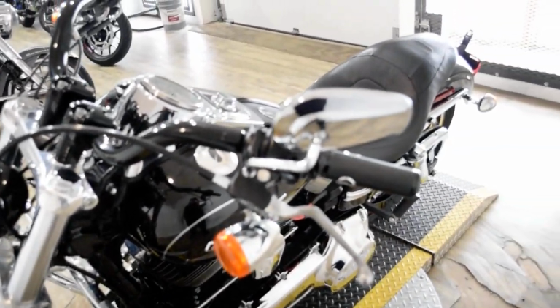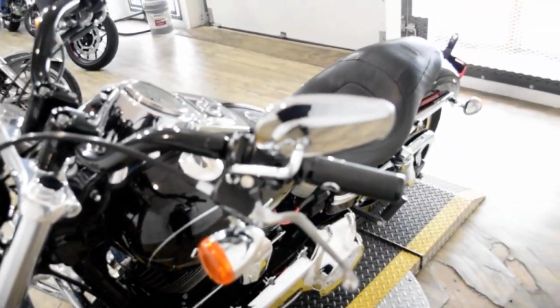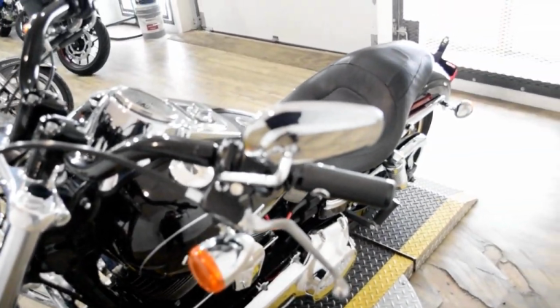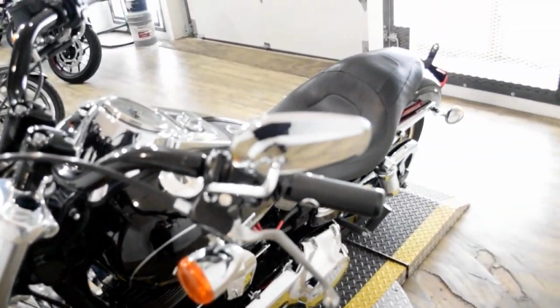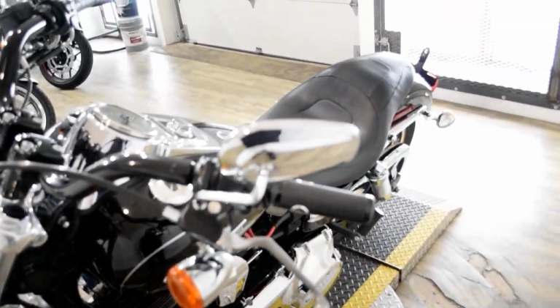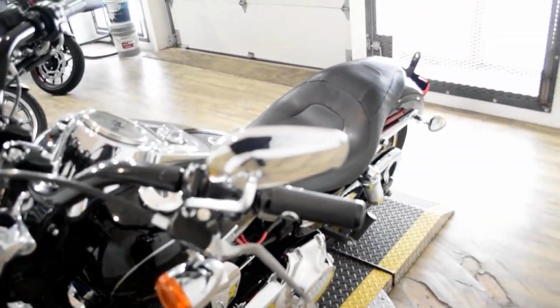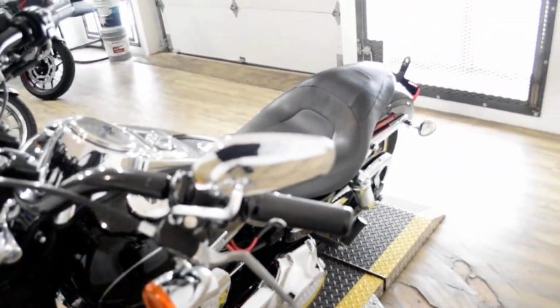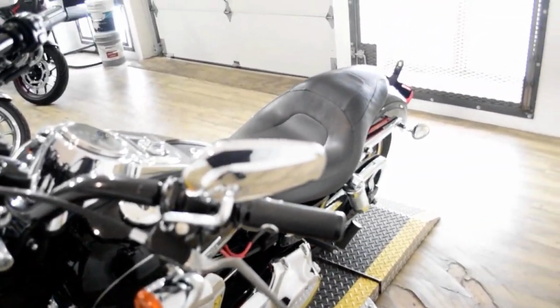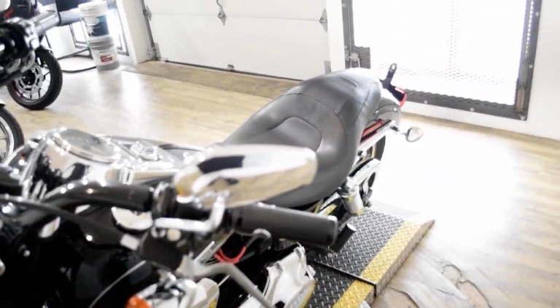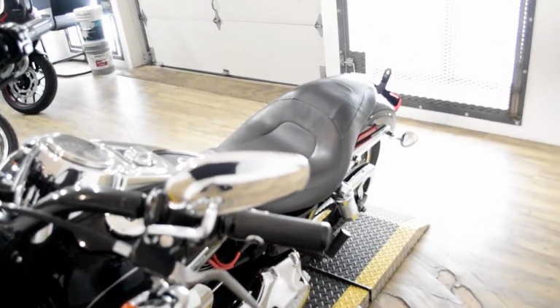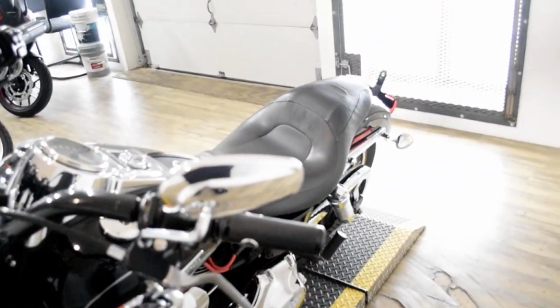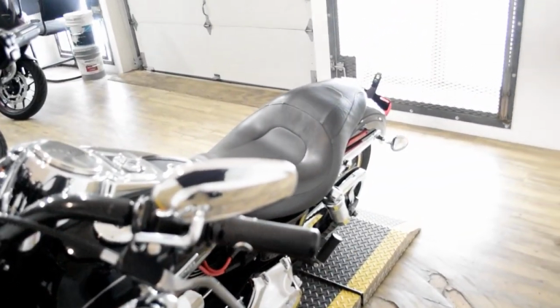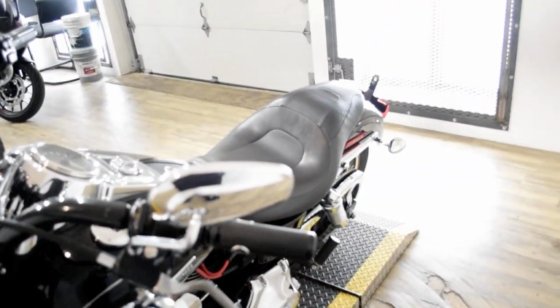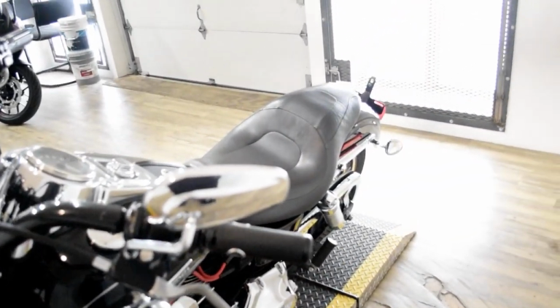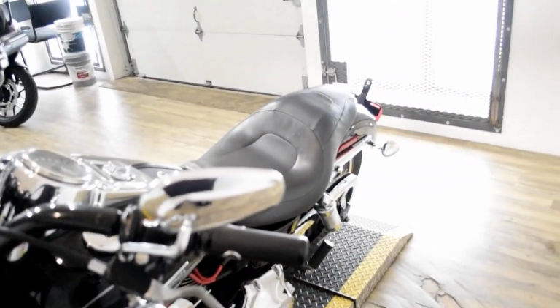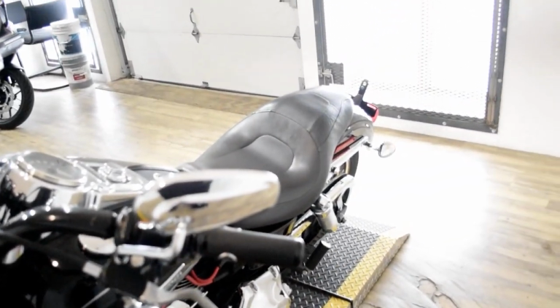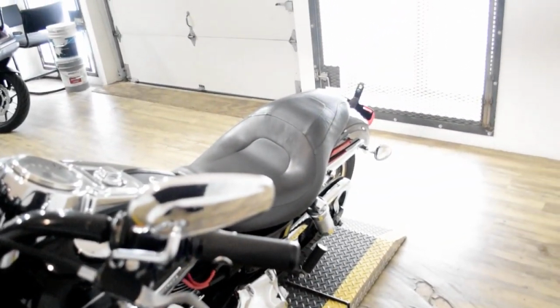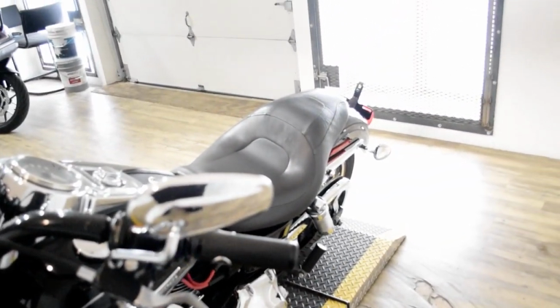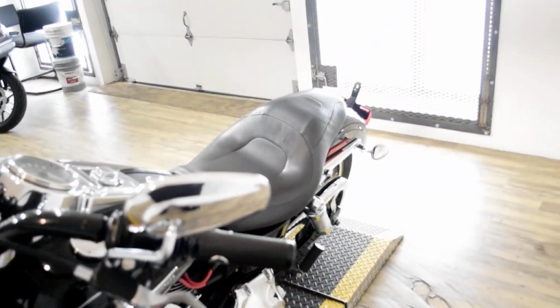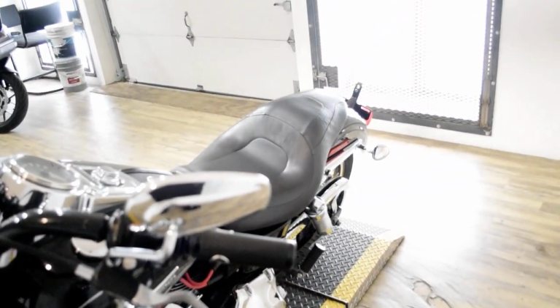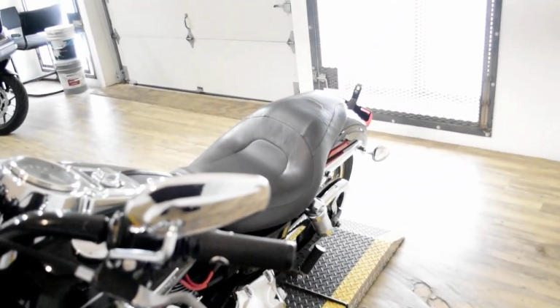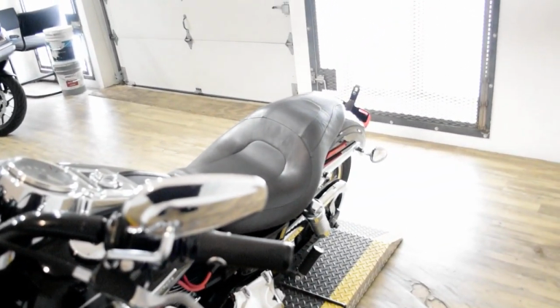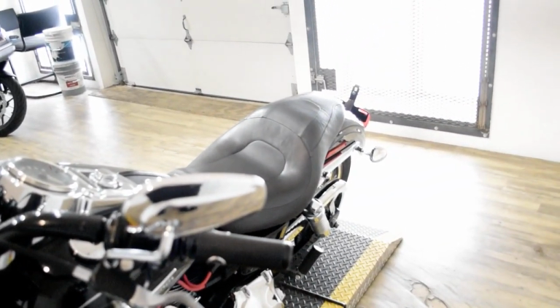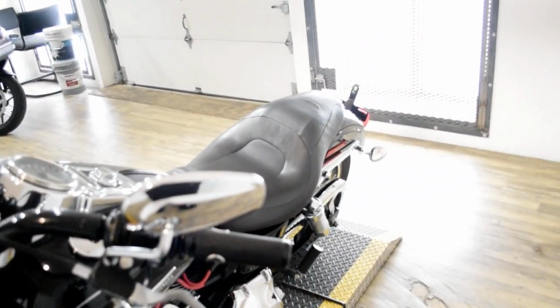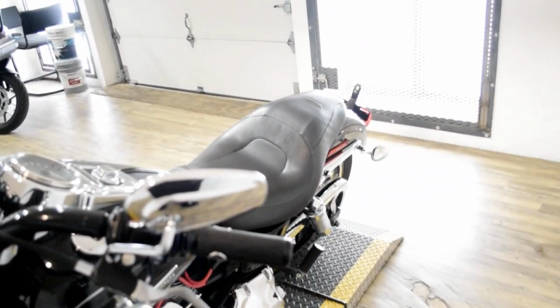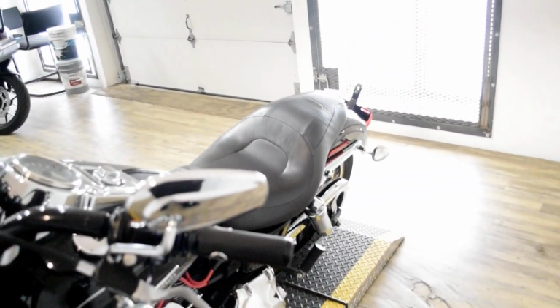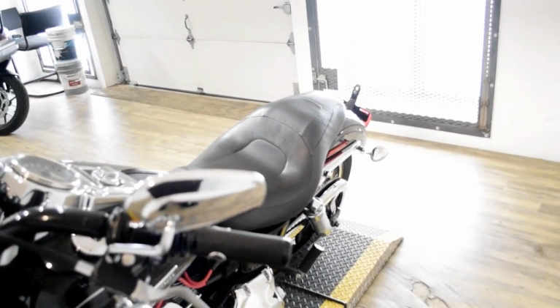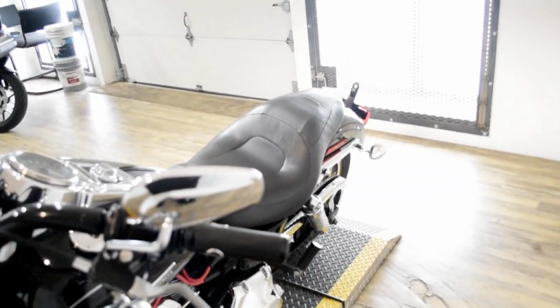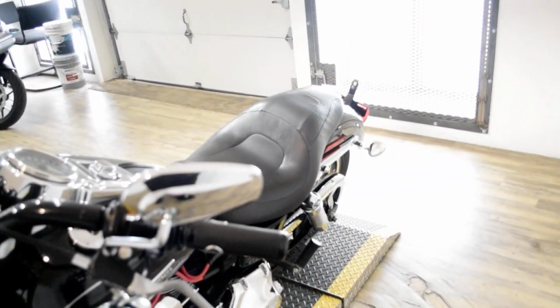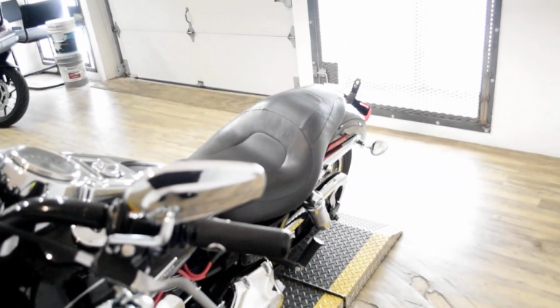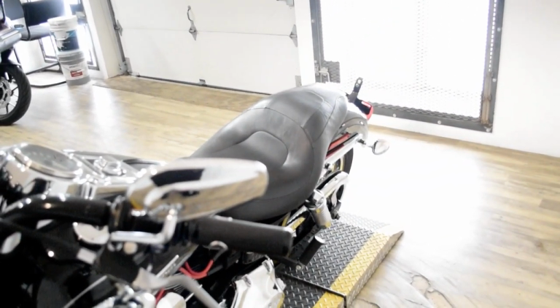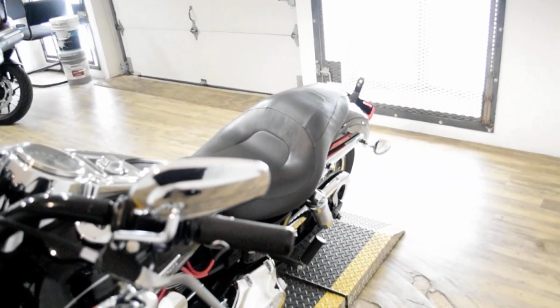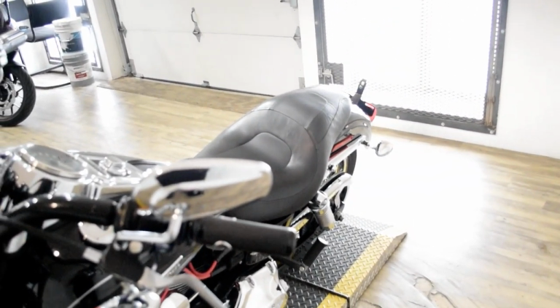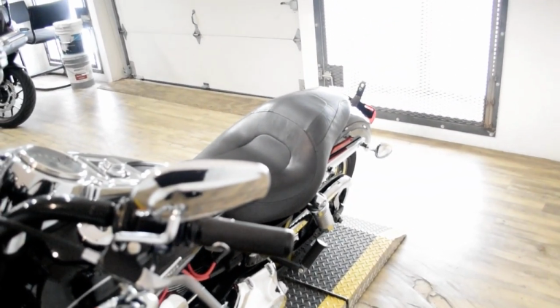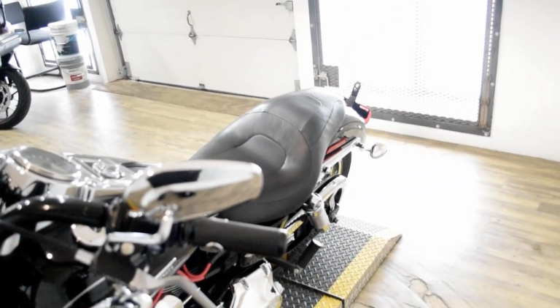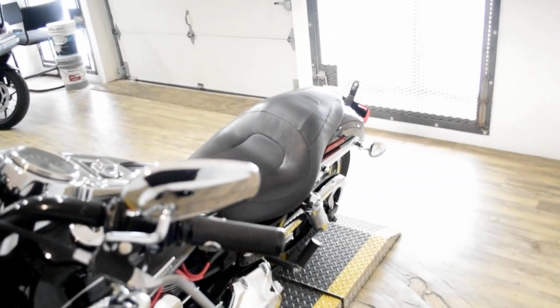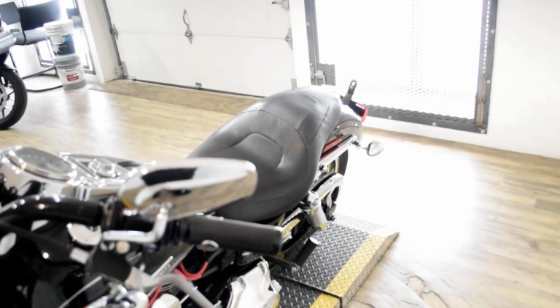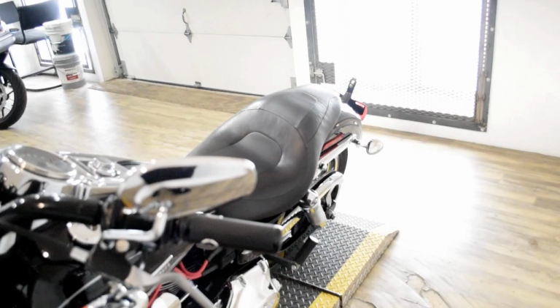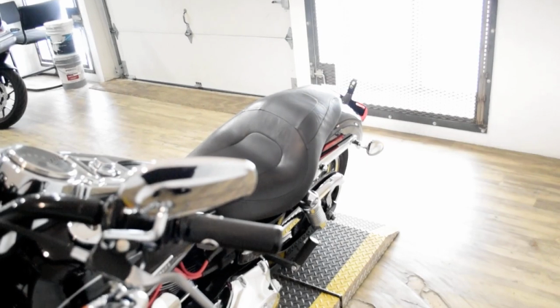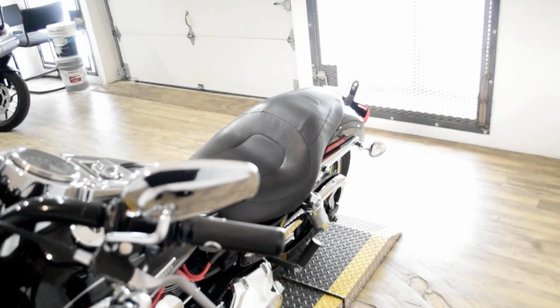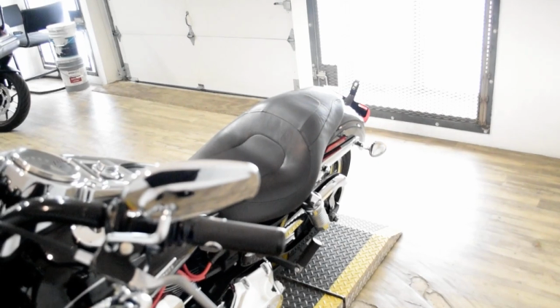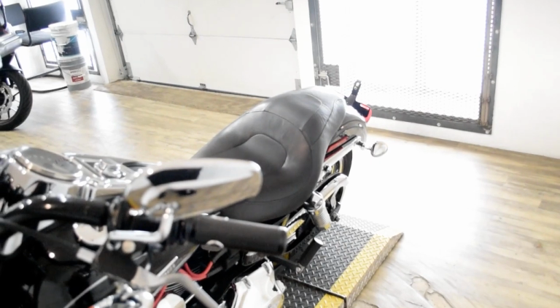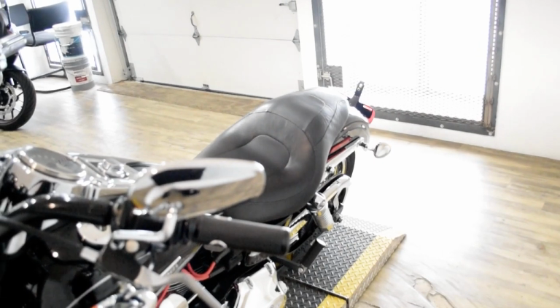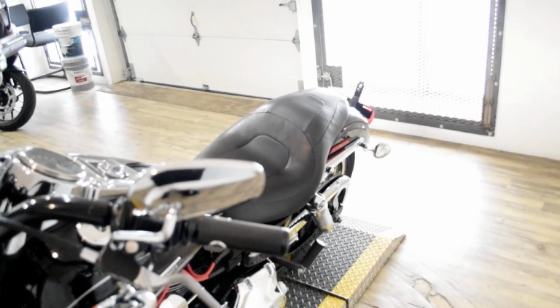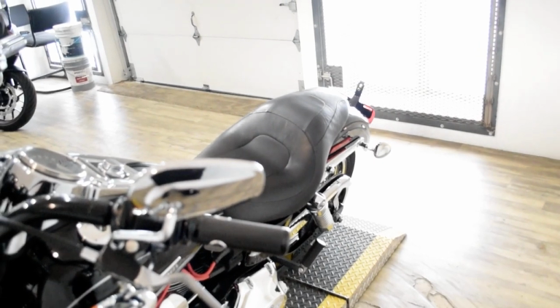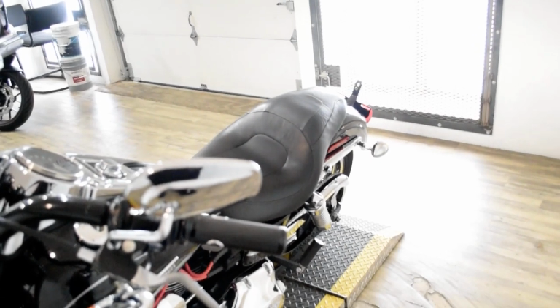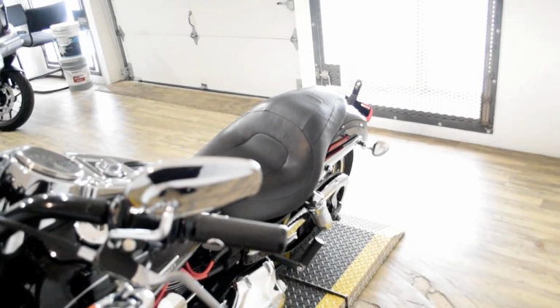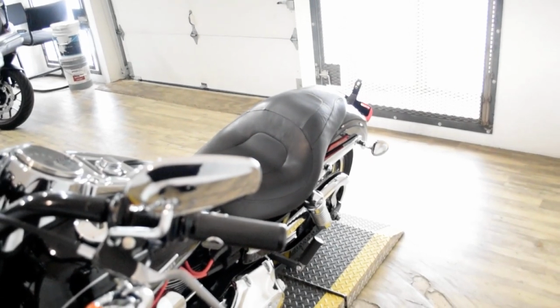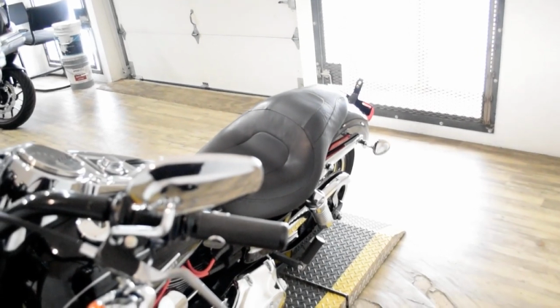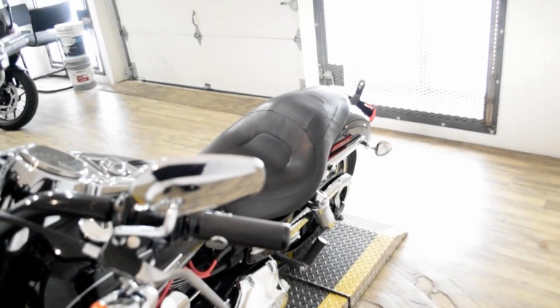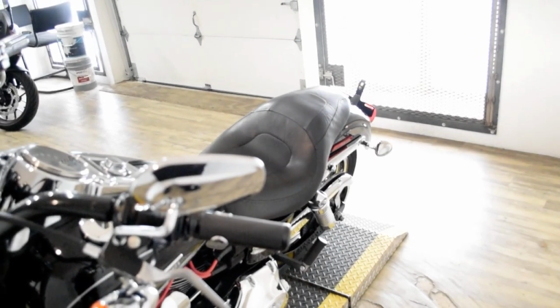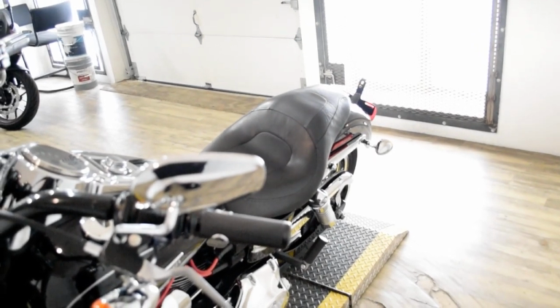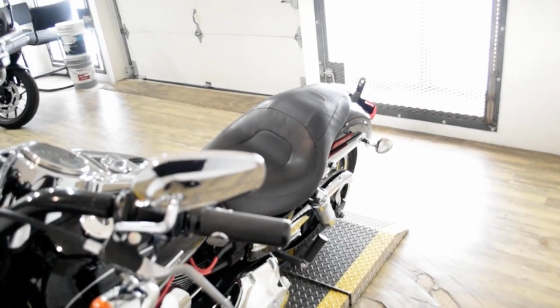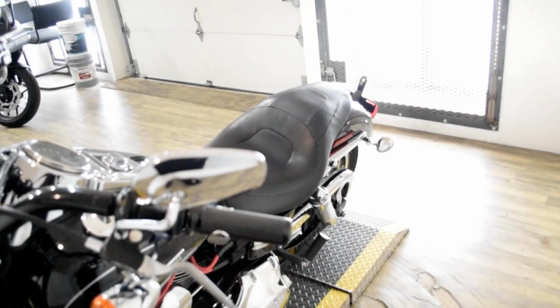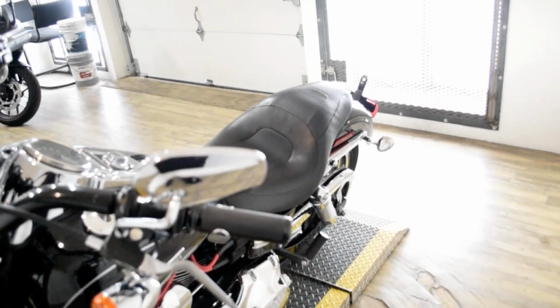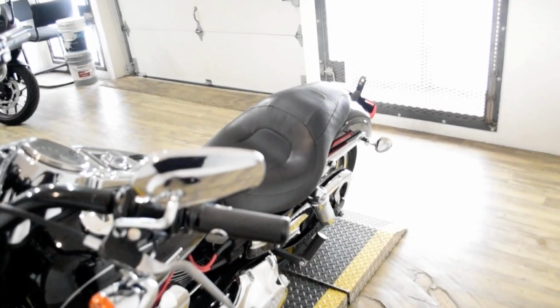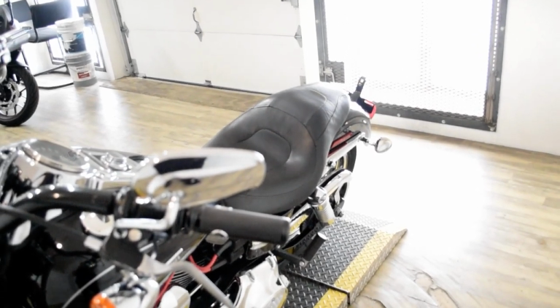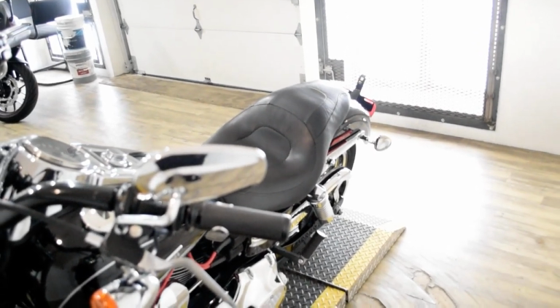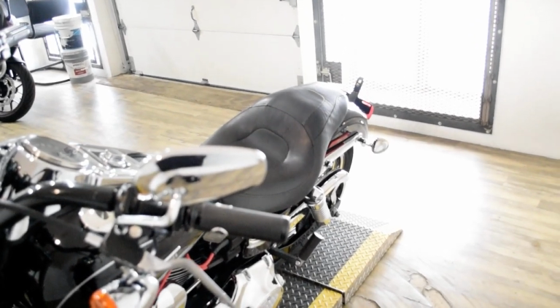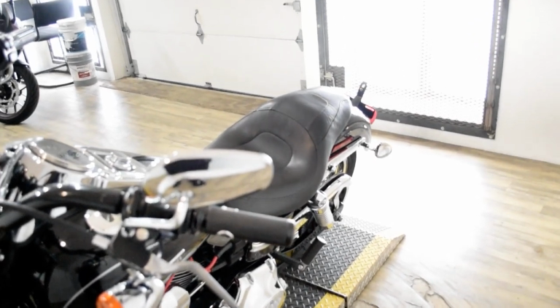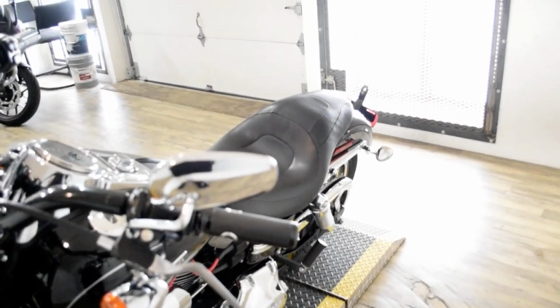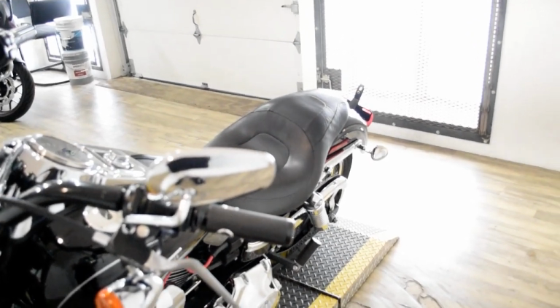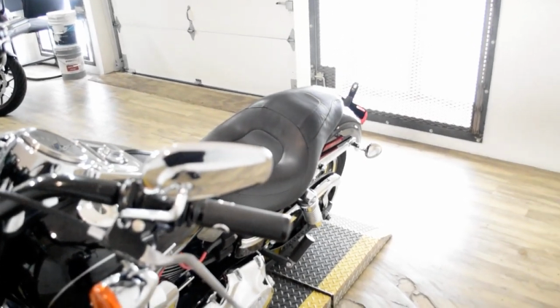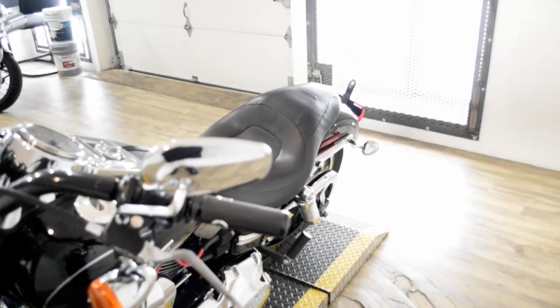This bike has been serviced and safety inspected and is ready for the road. It does have highway bars and aftermarket pipes.